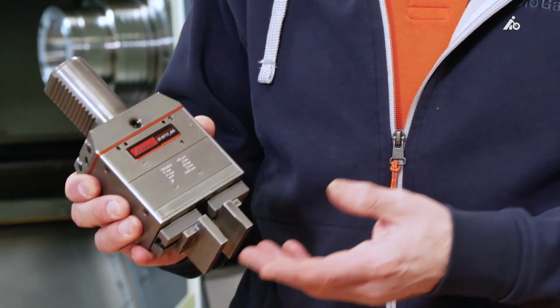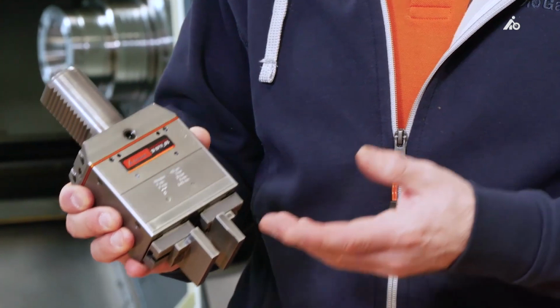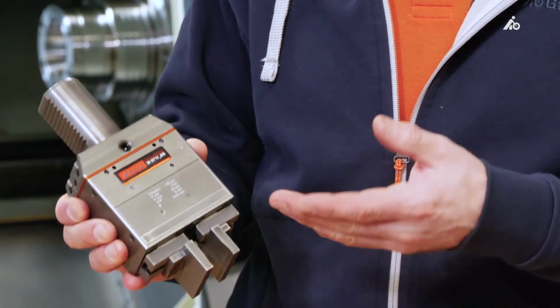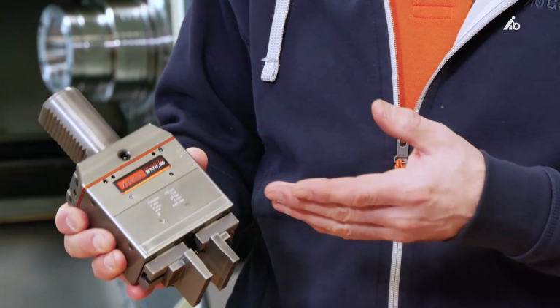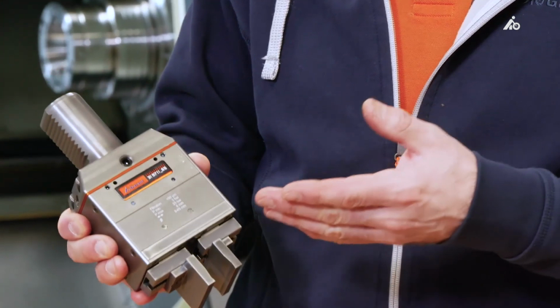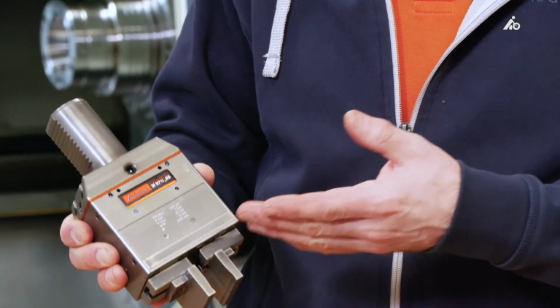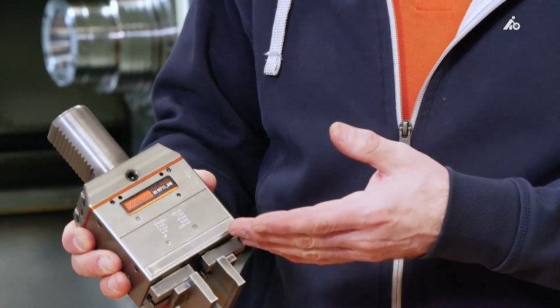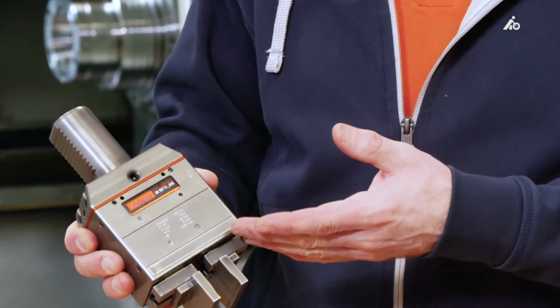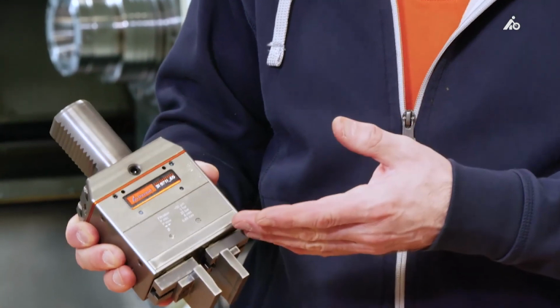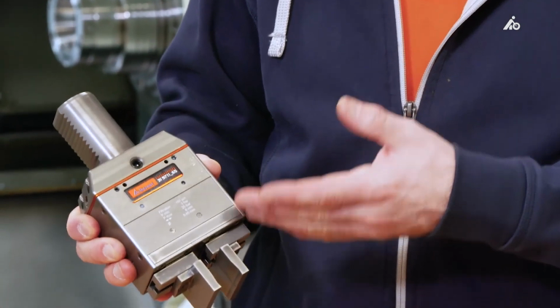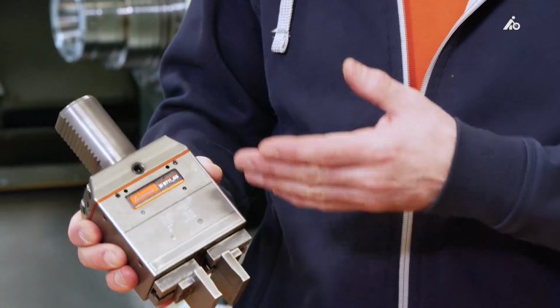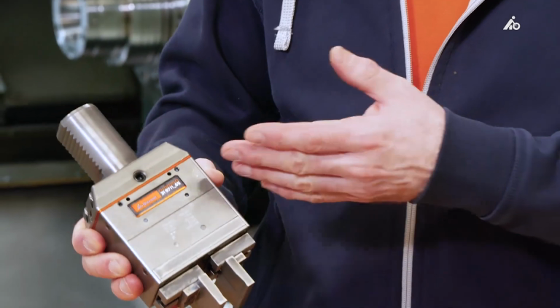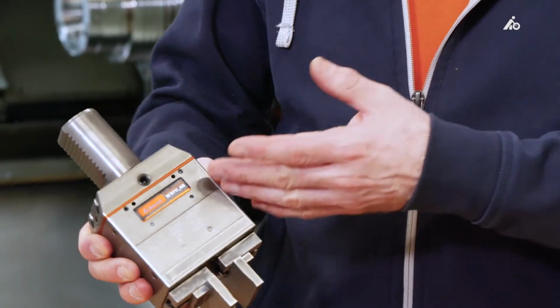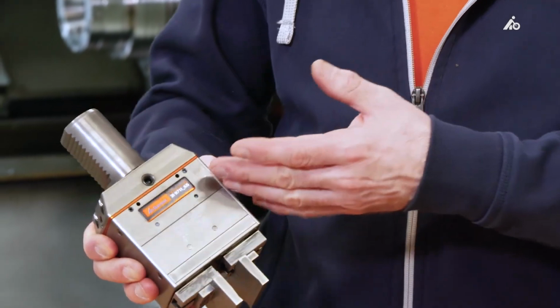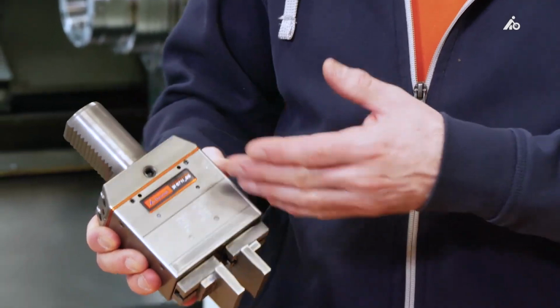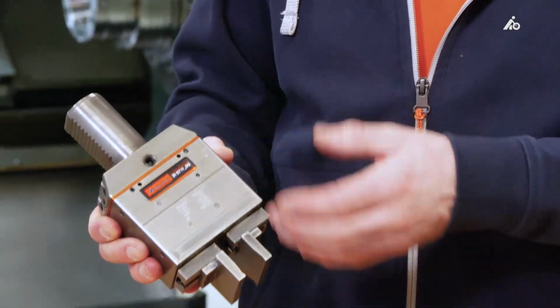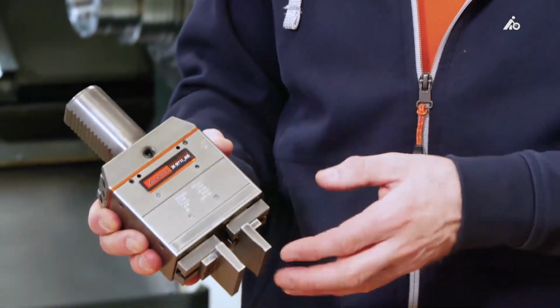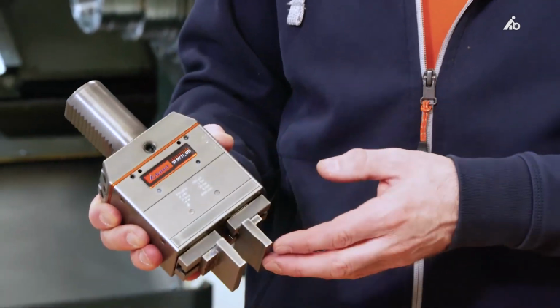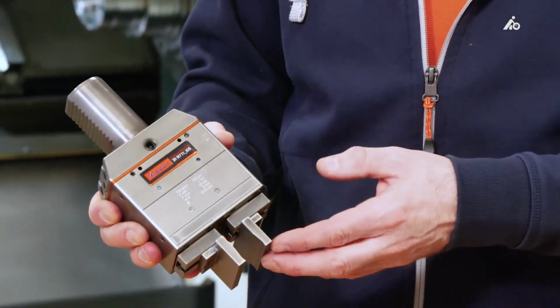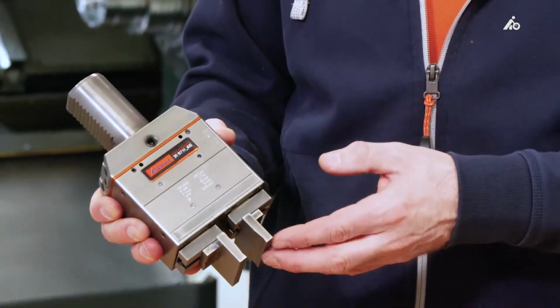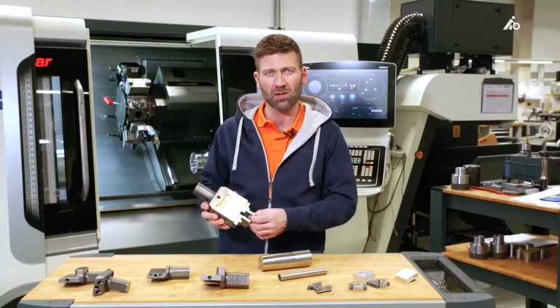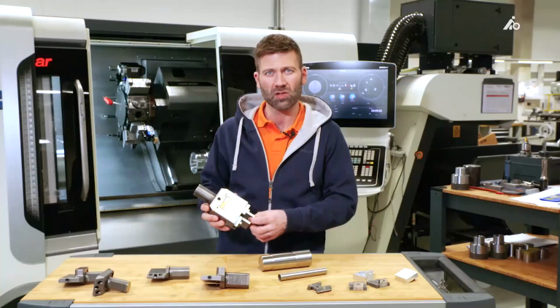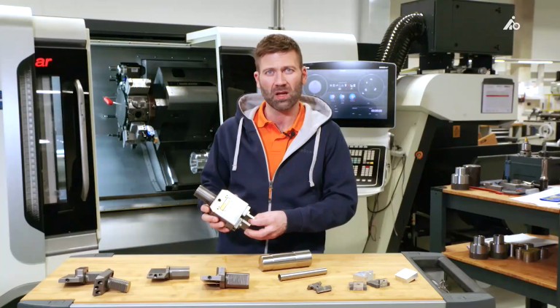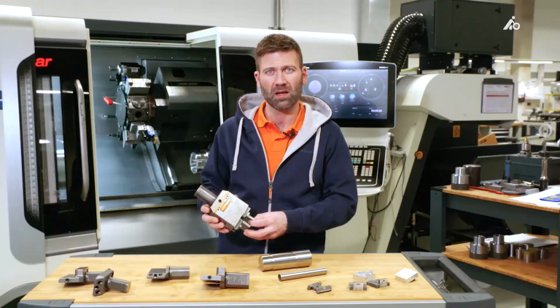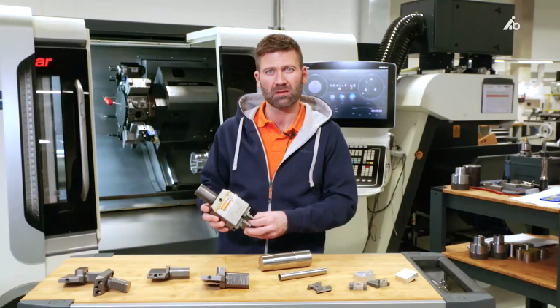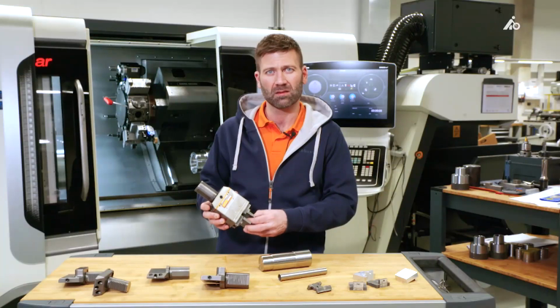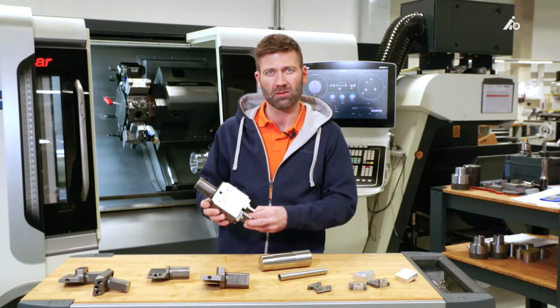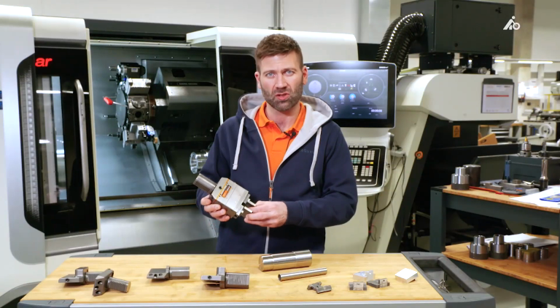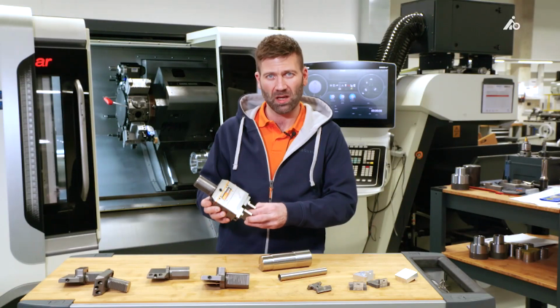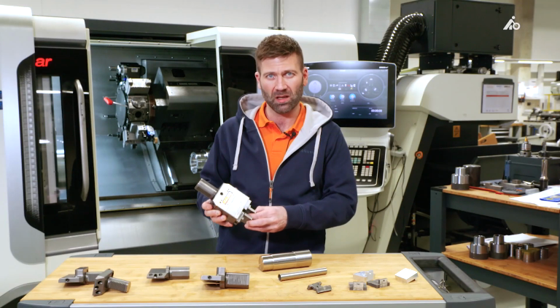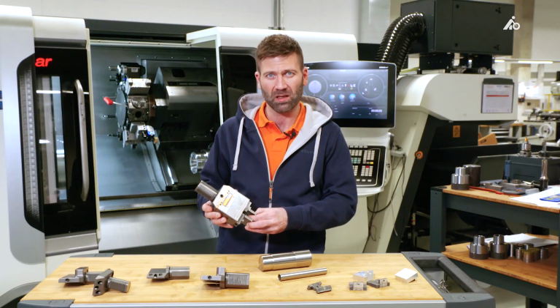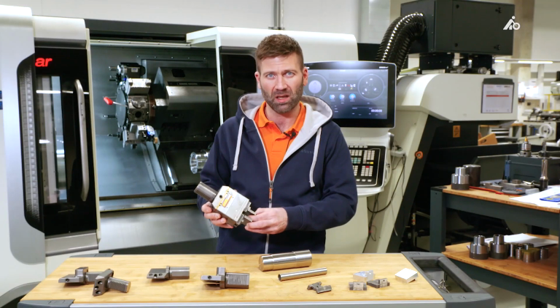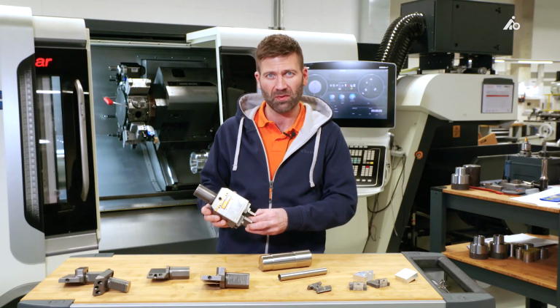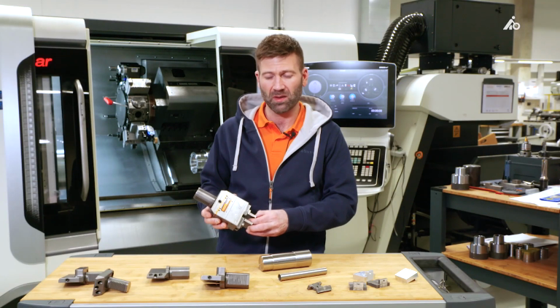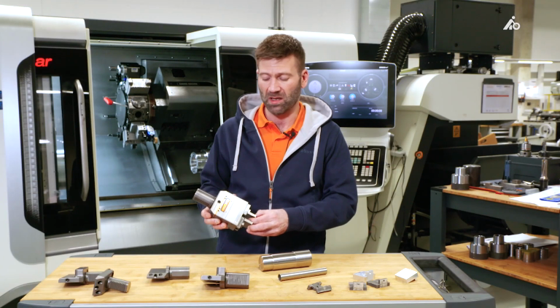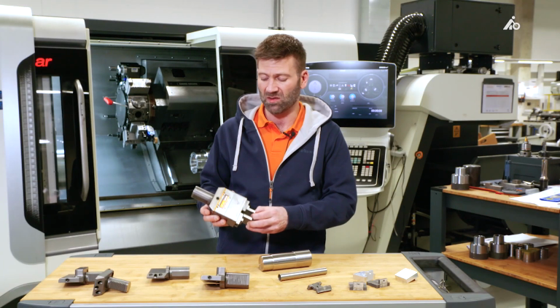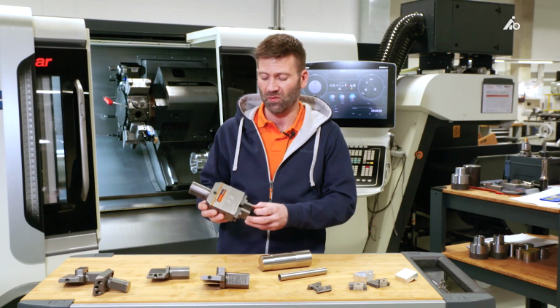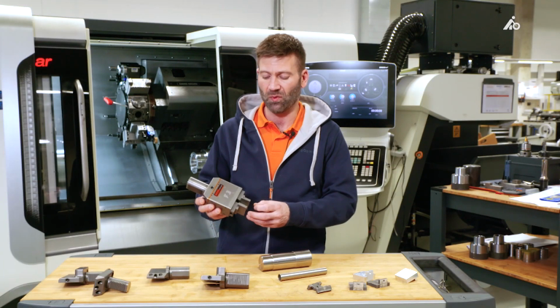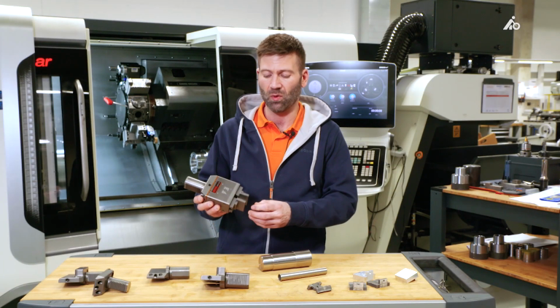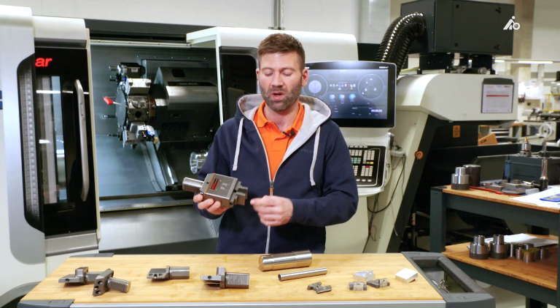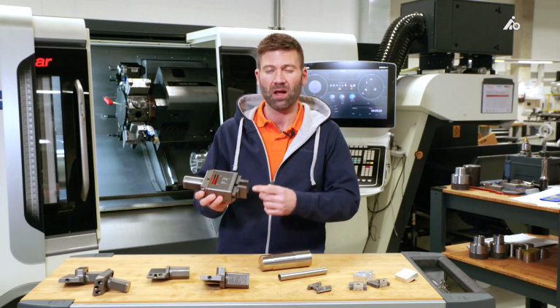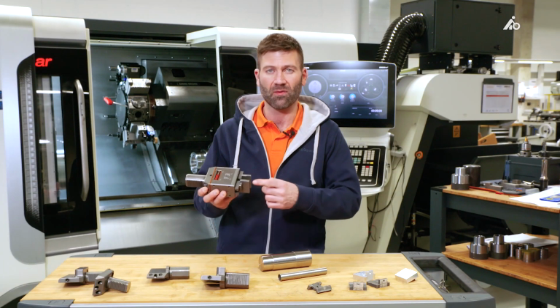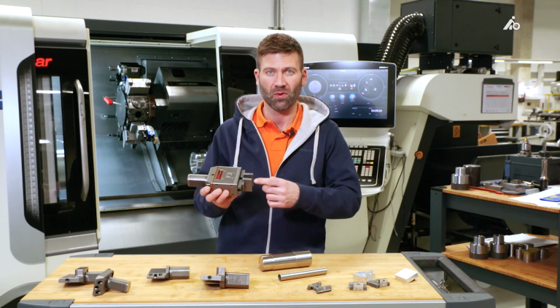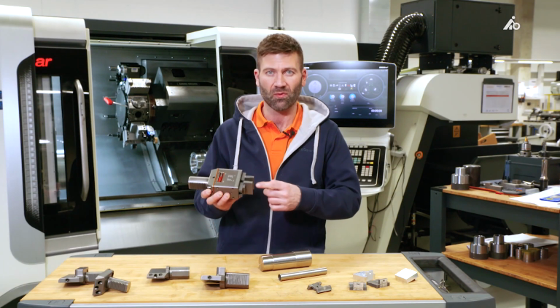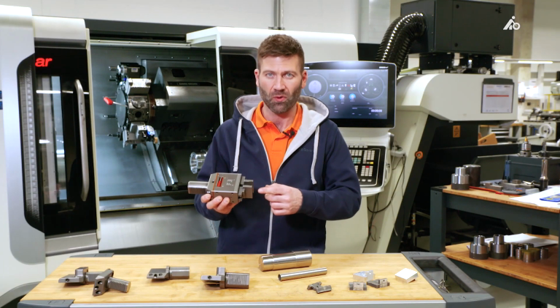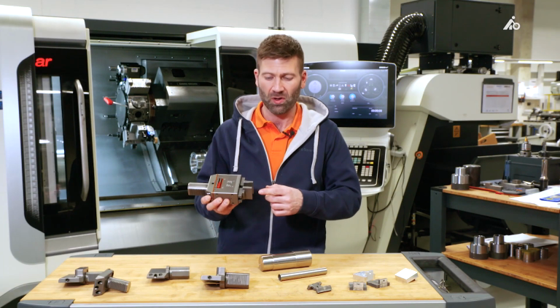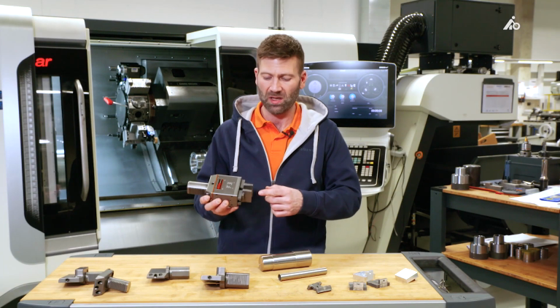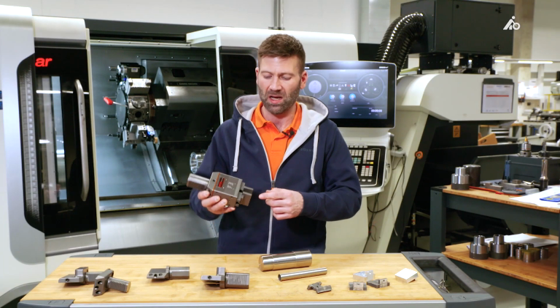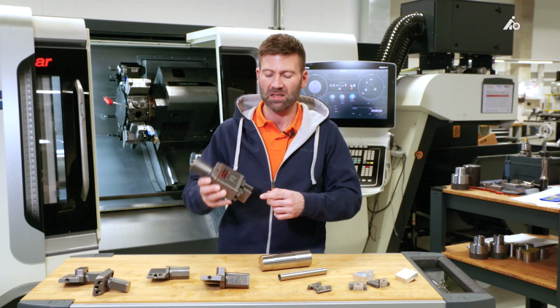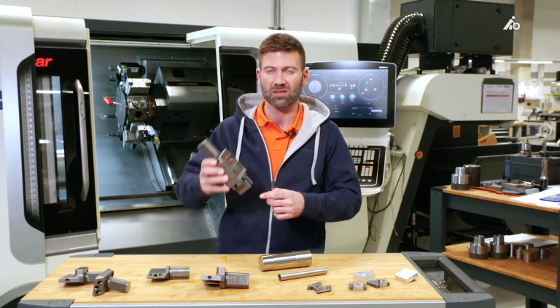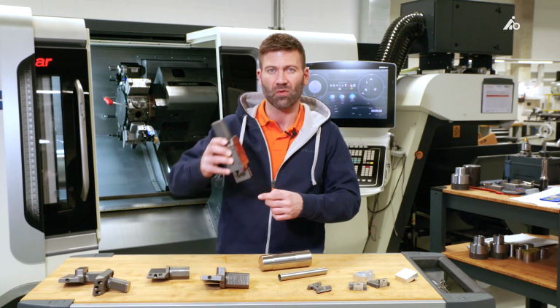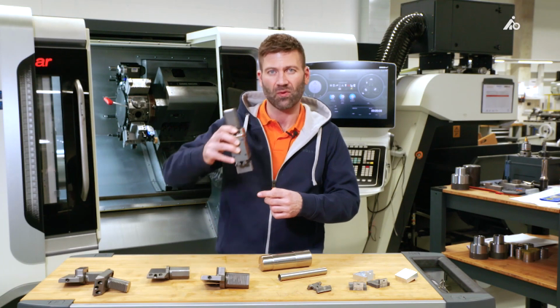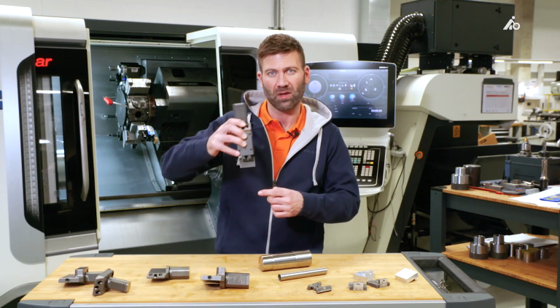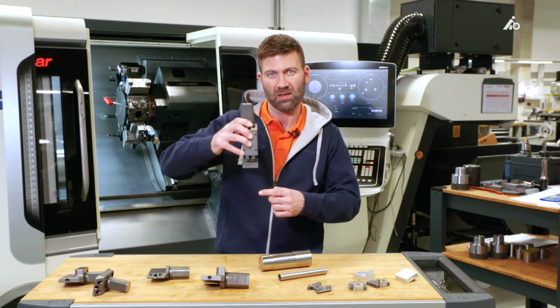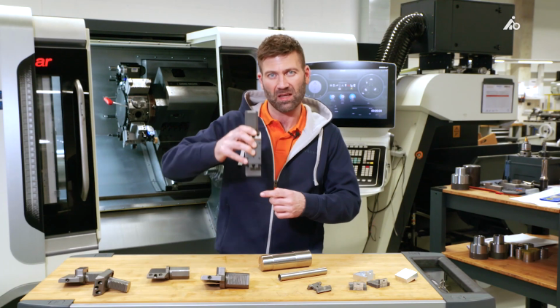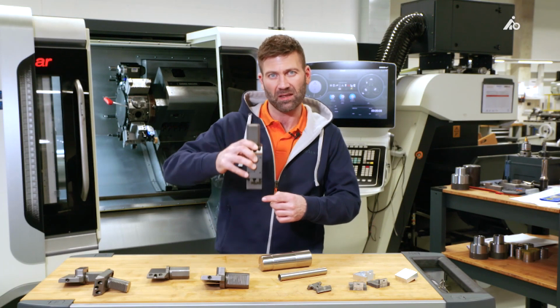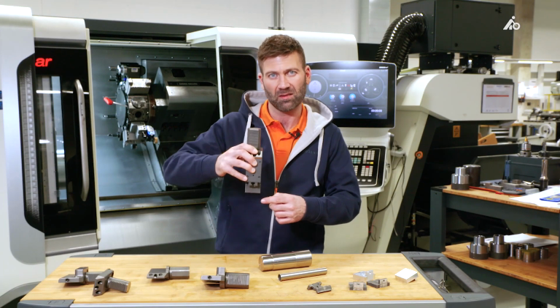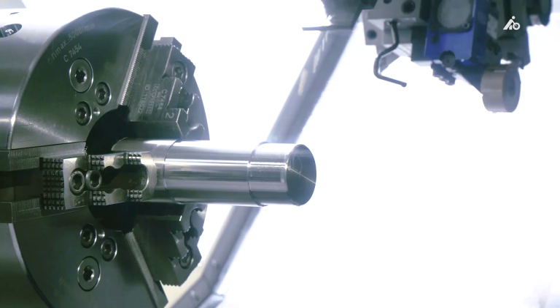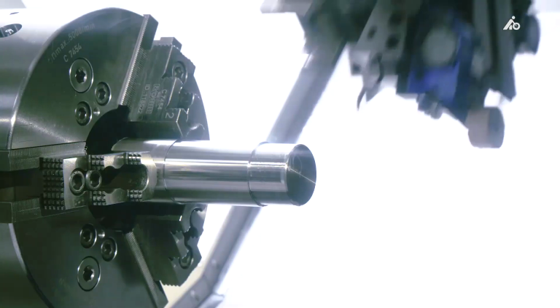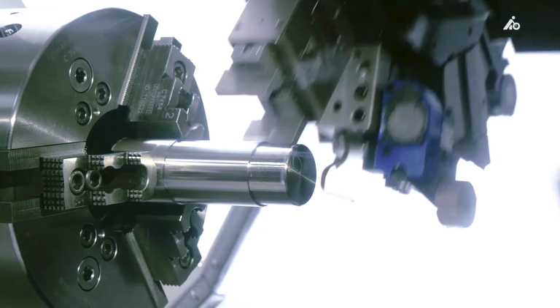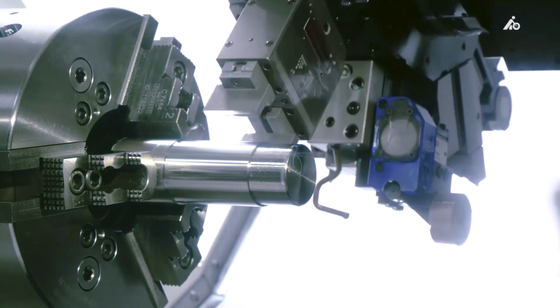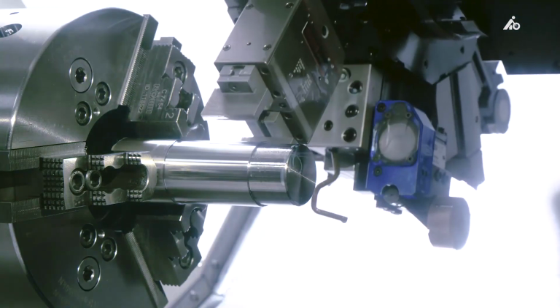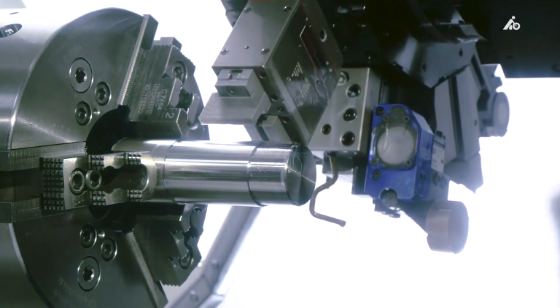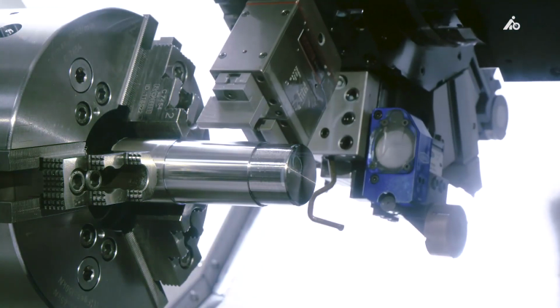This is the first bar gripper operated by internal cooling that can grip the workpiece both from the front and the side.